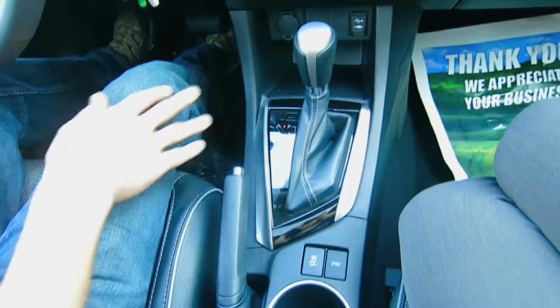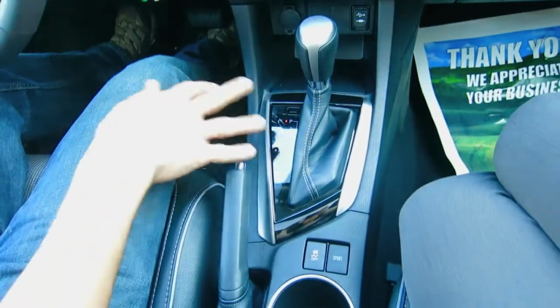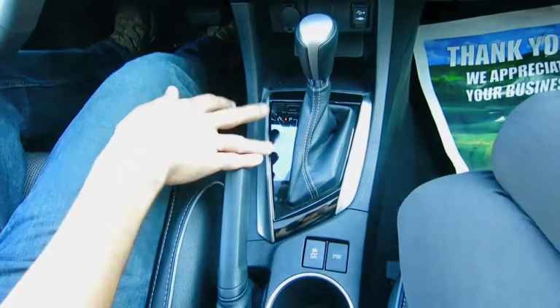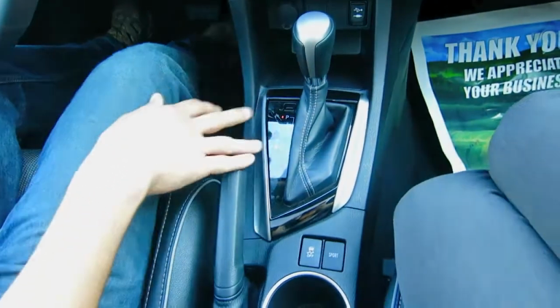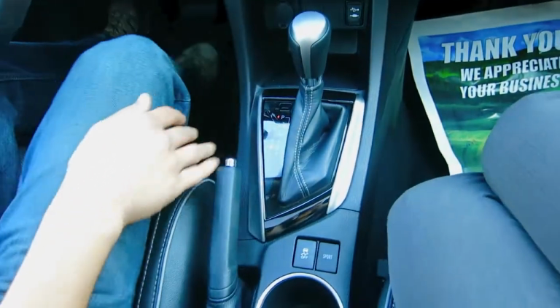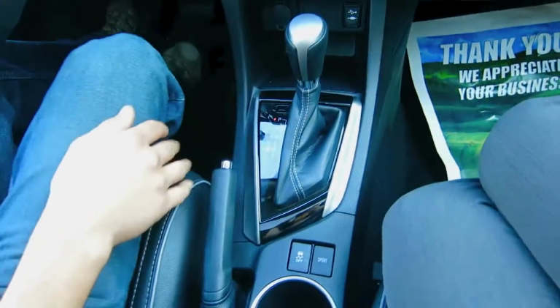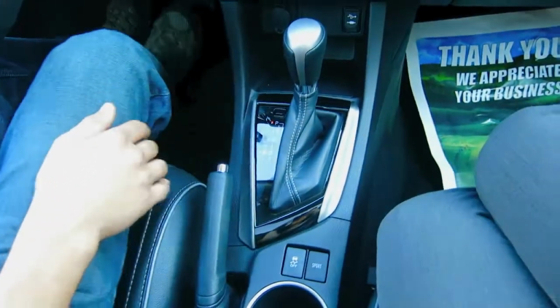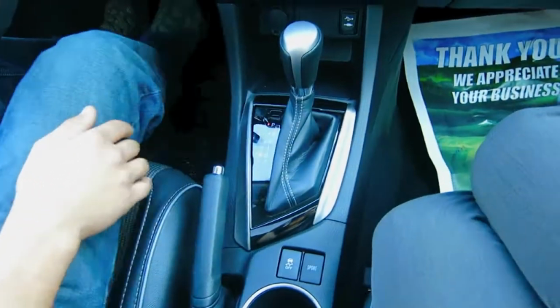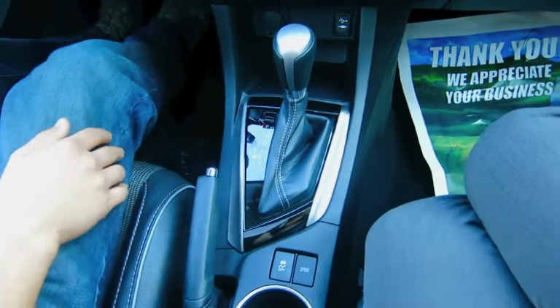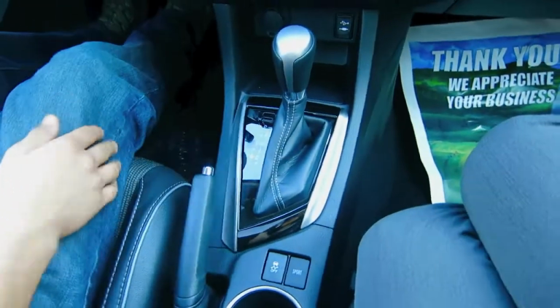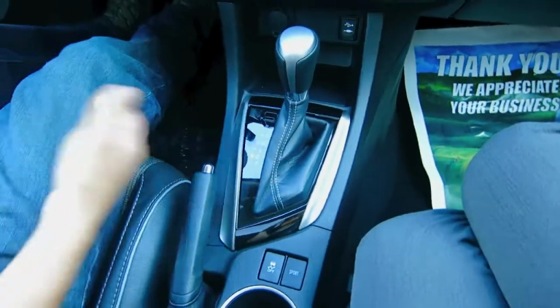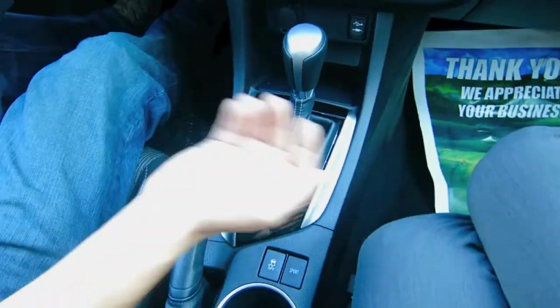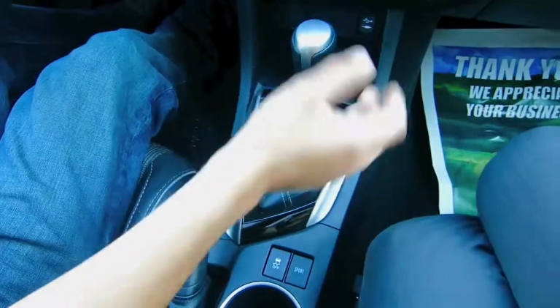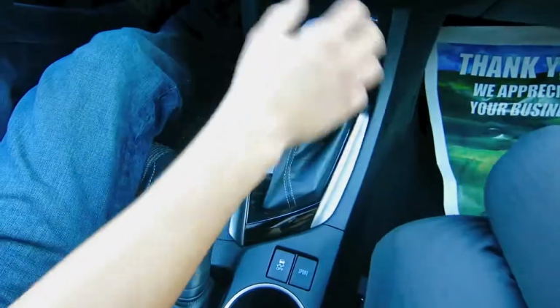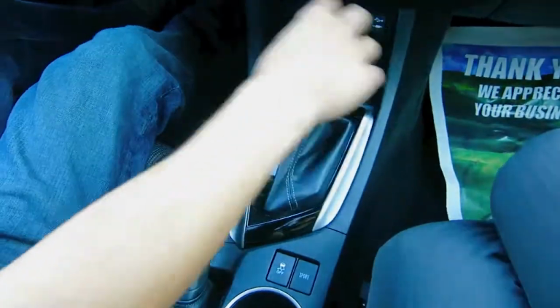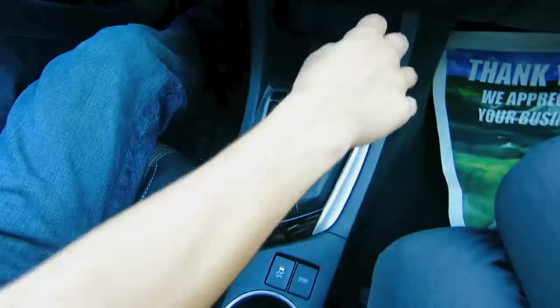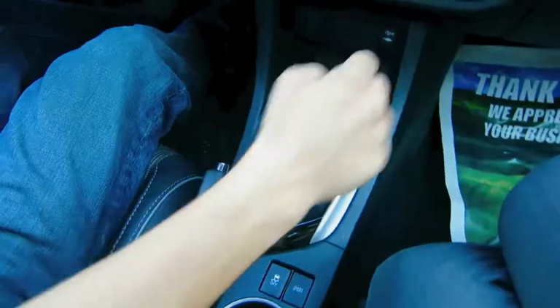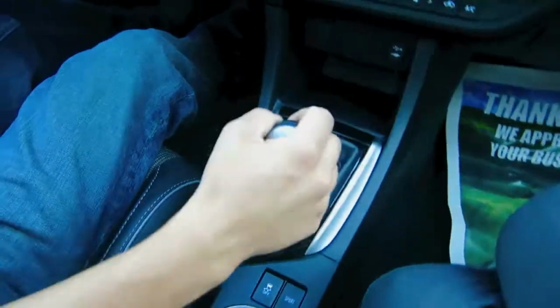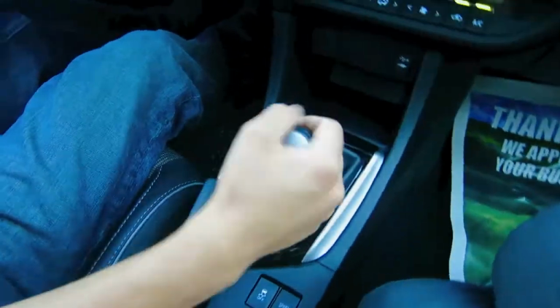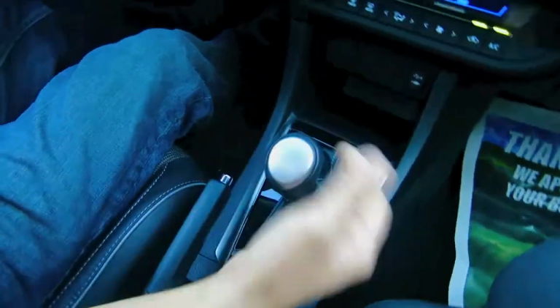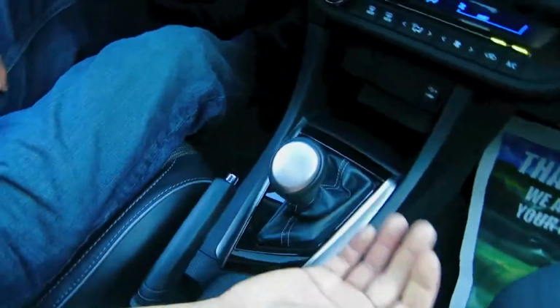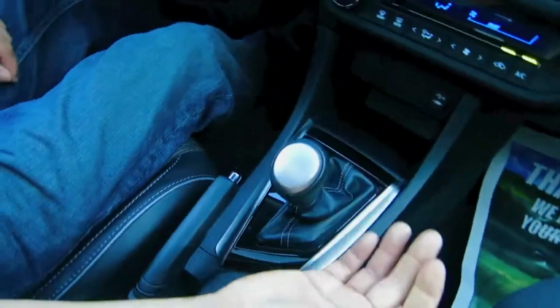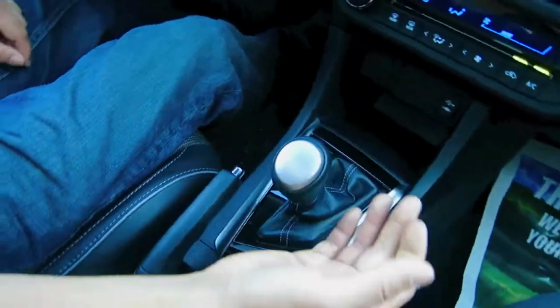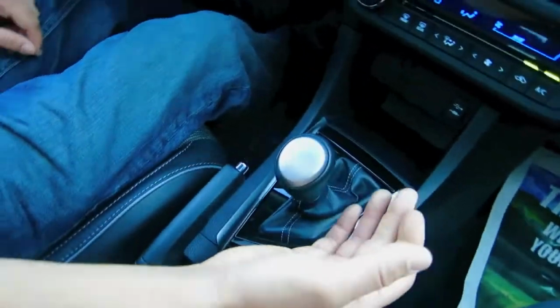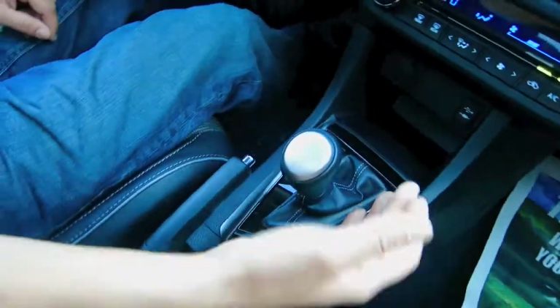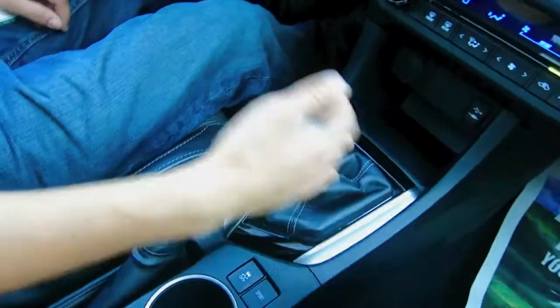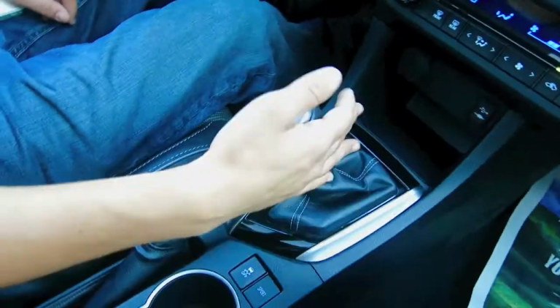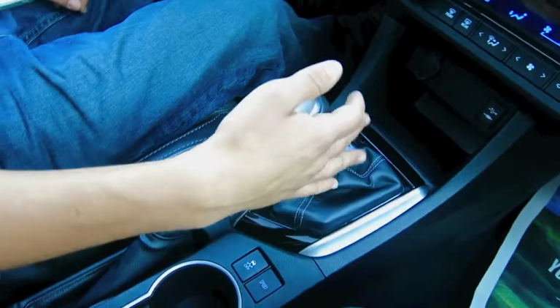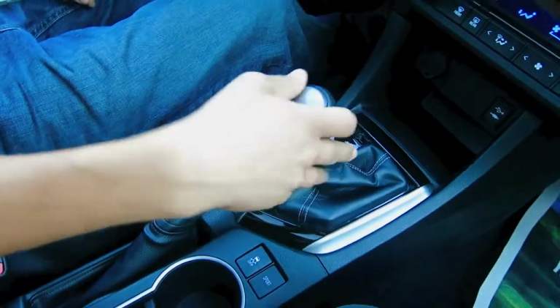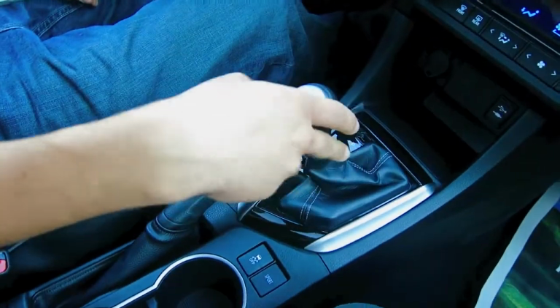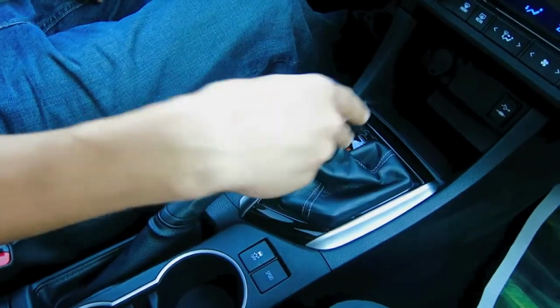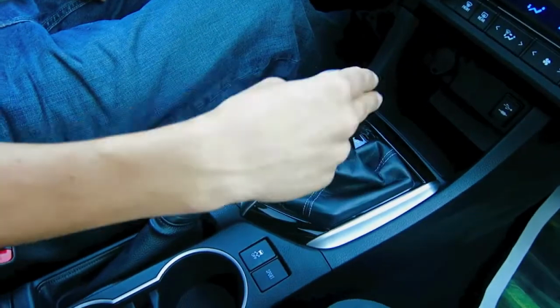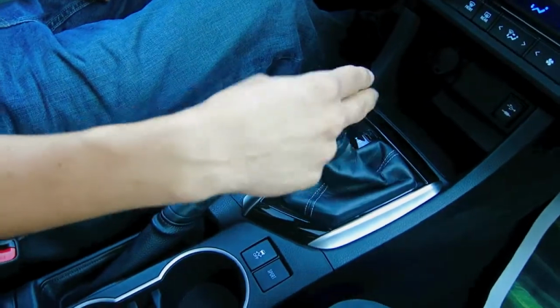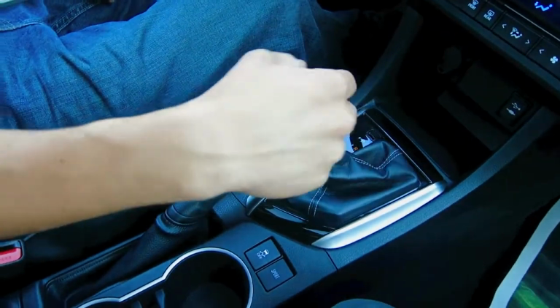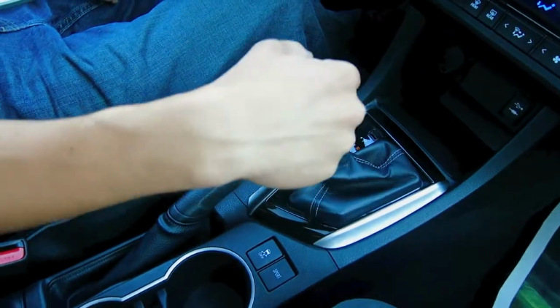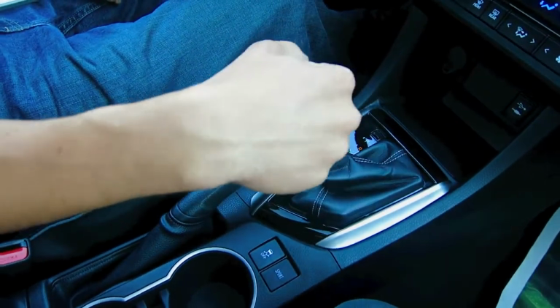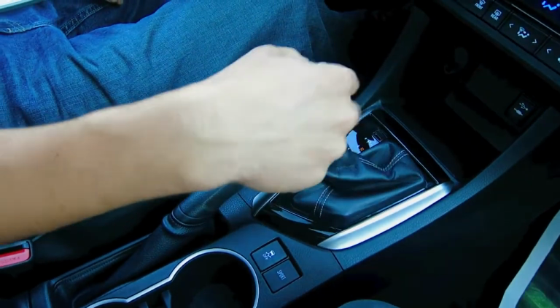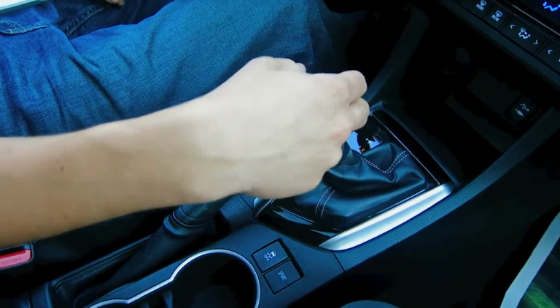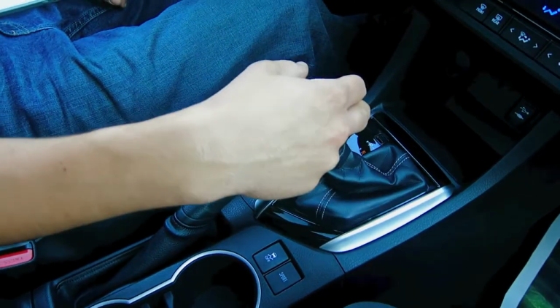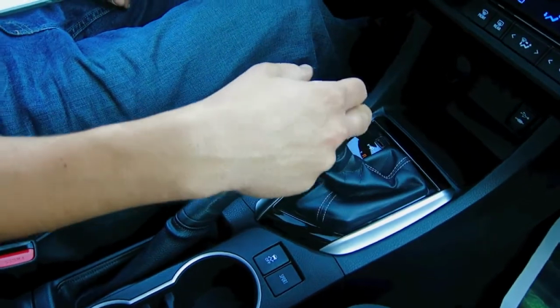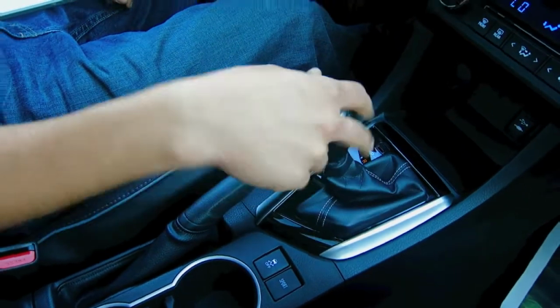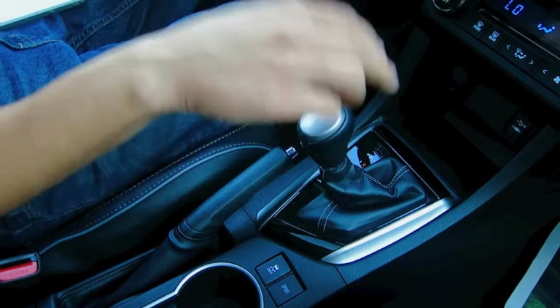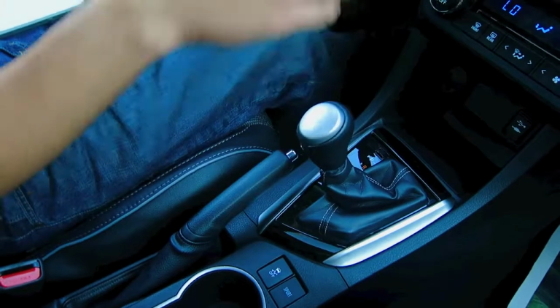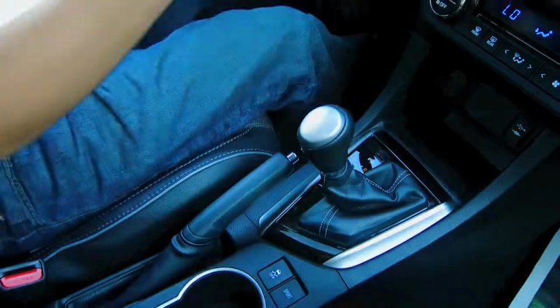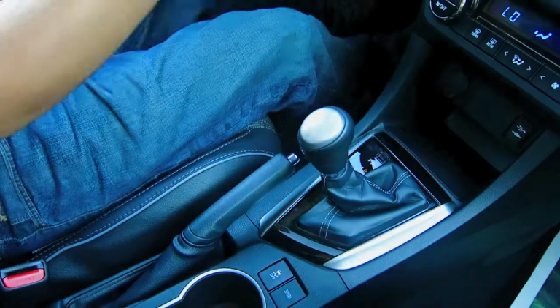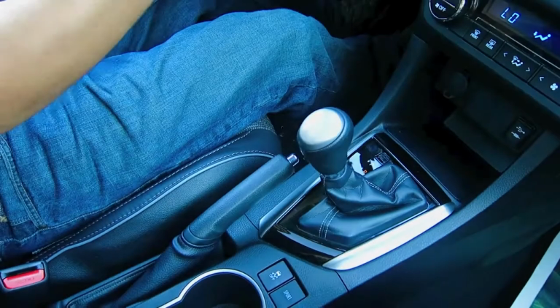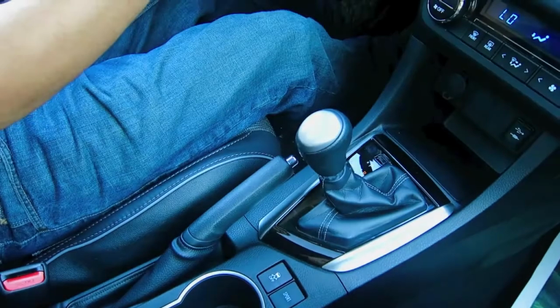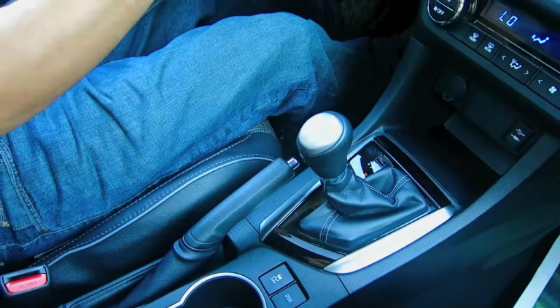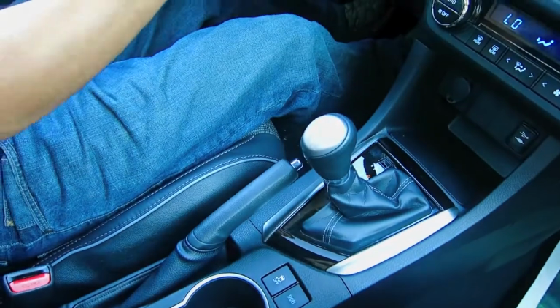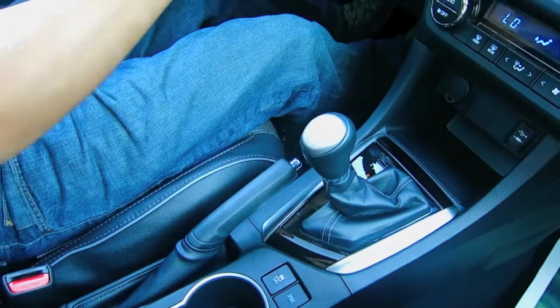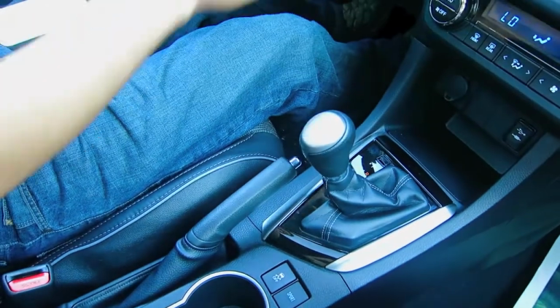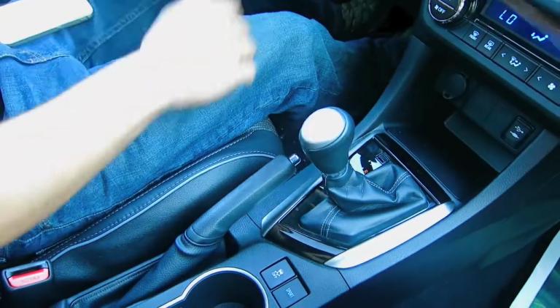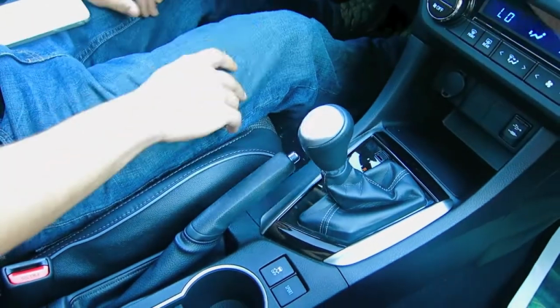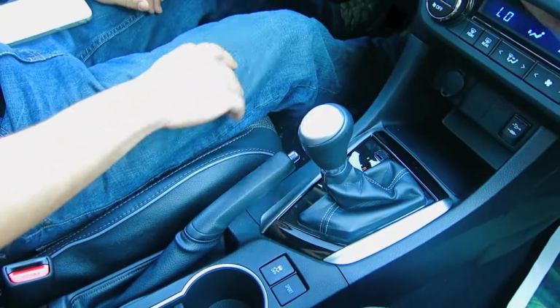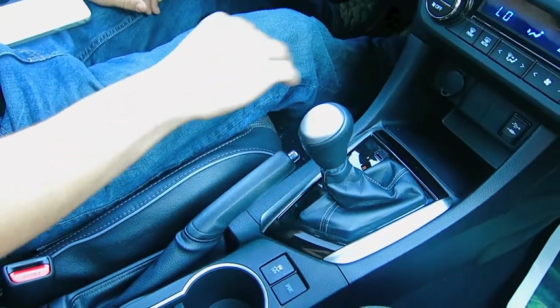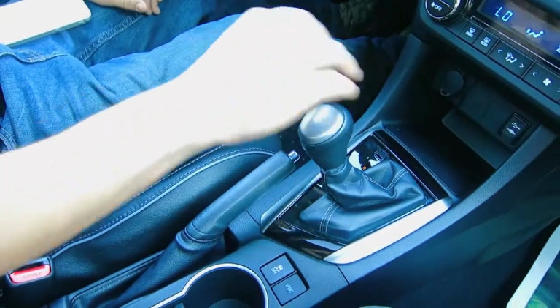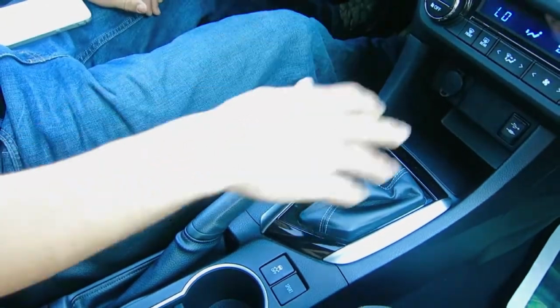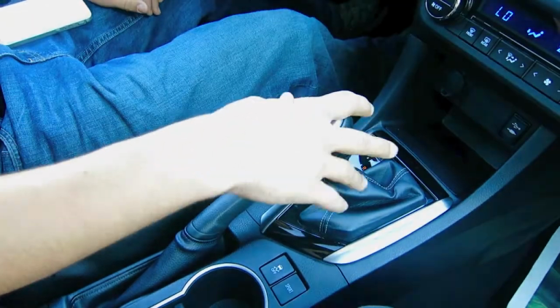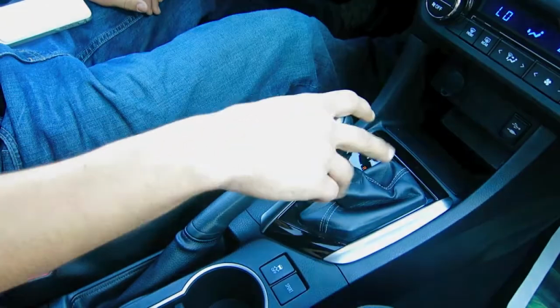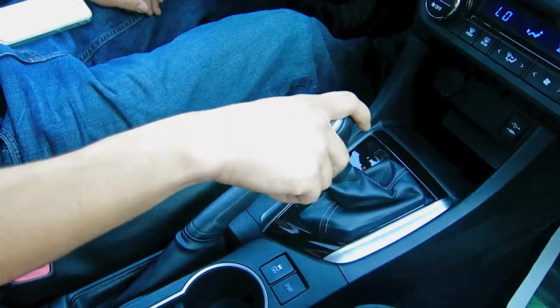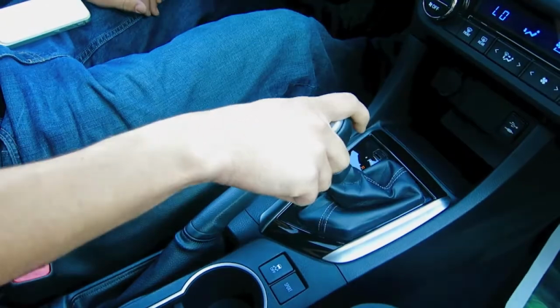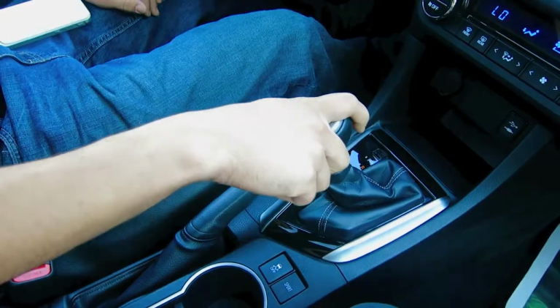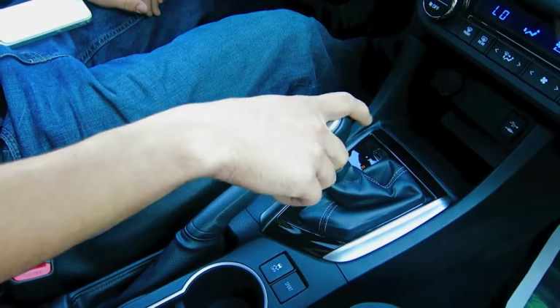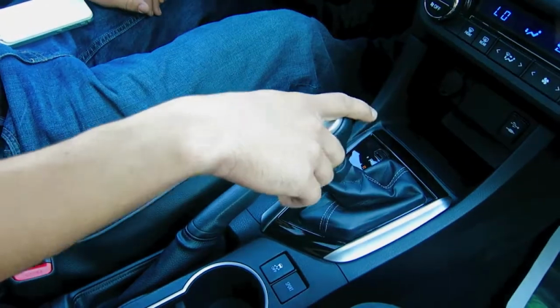Shifters are a little different — you do get the manual sequential shifts with the paddle shifters that you can use up top or down below.